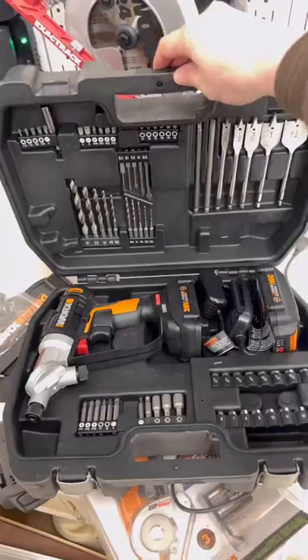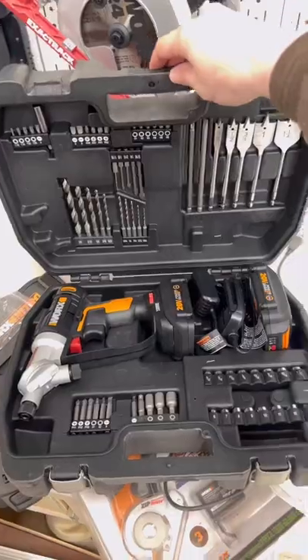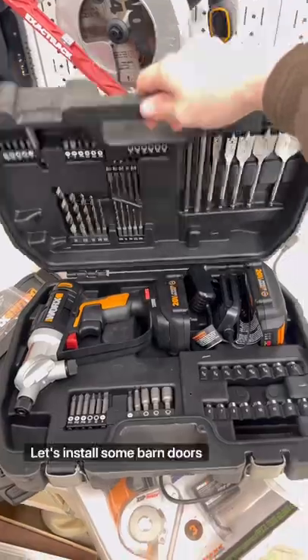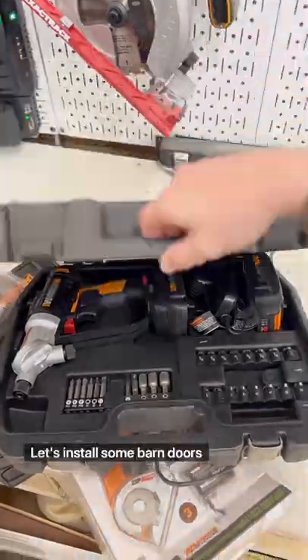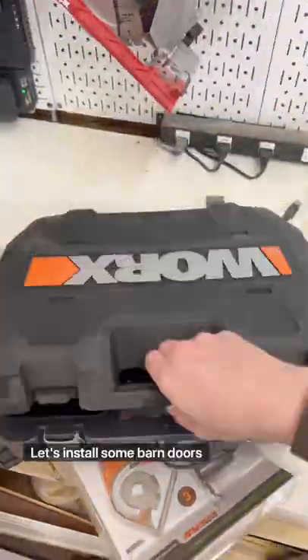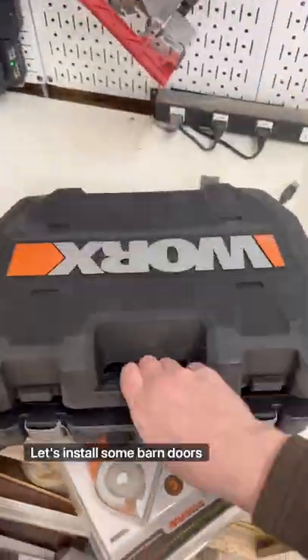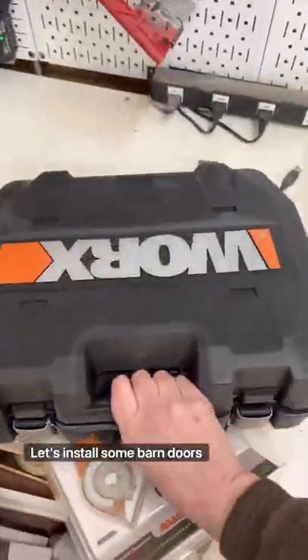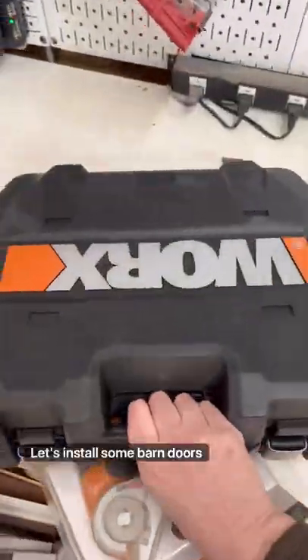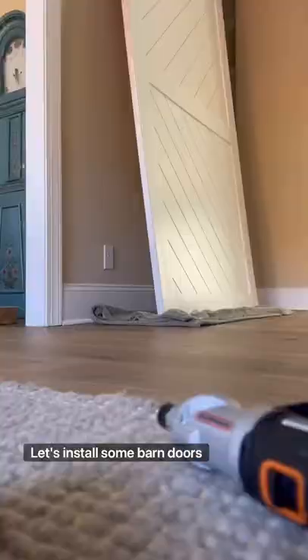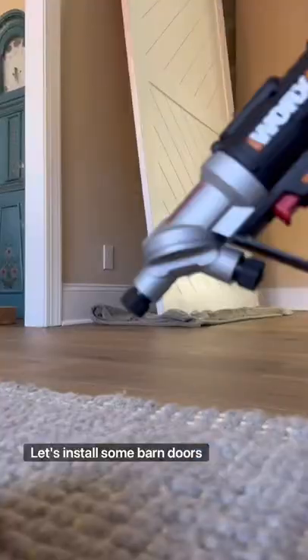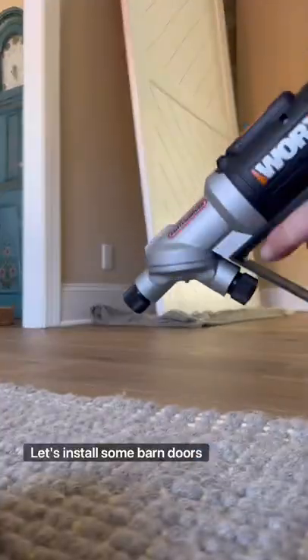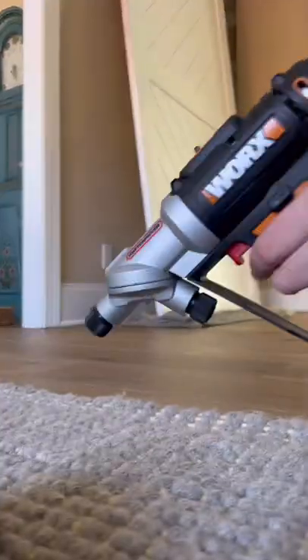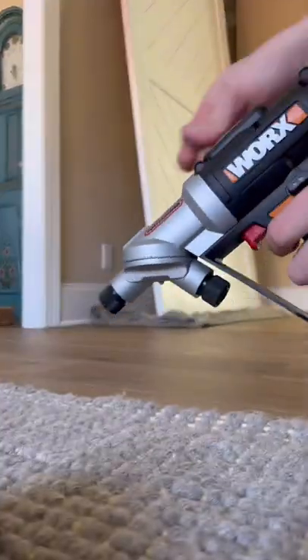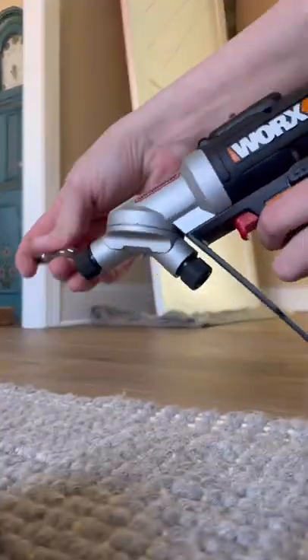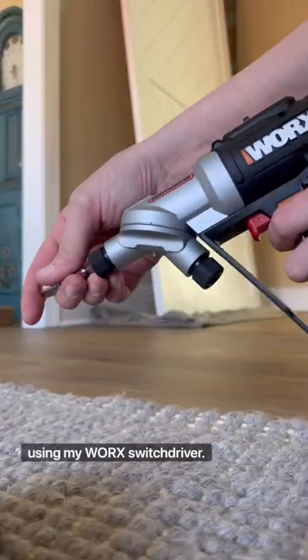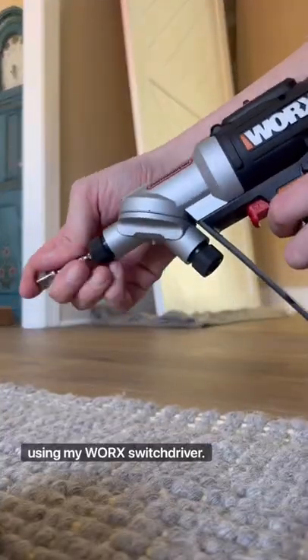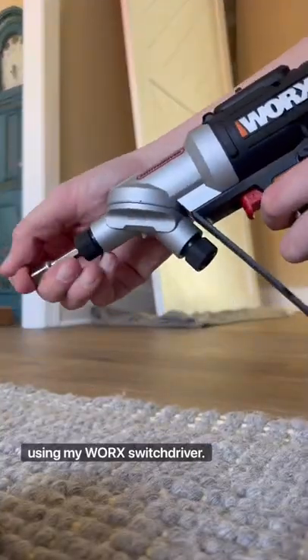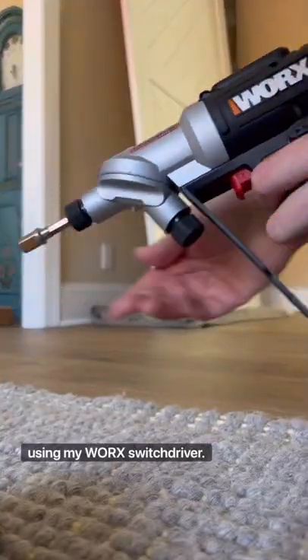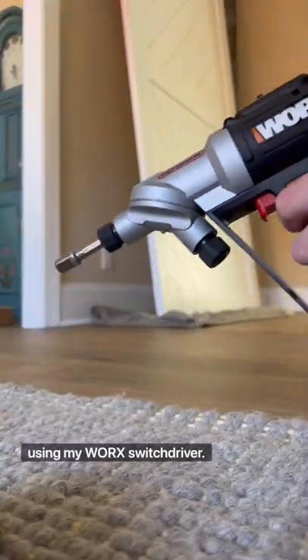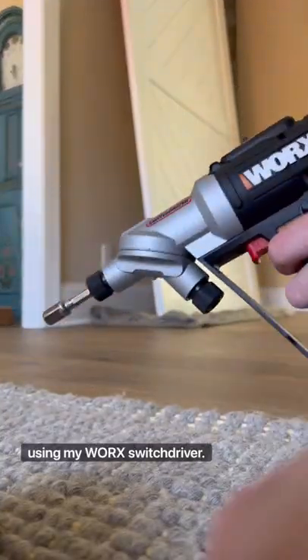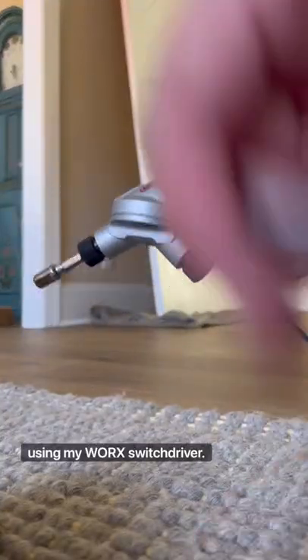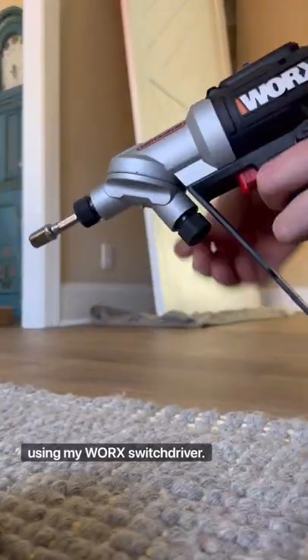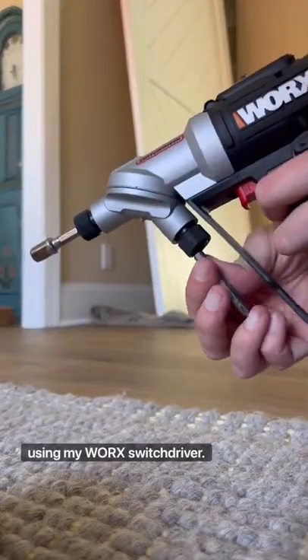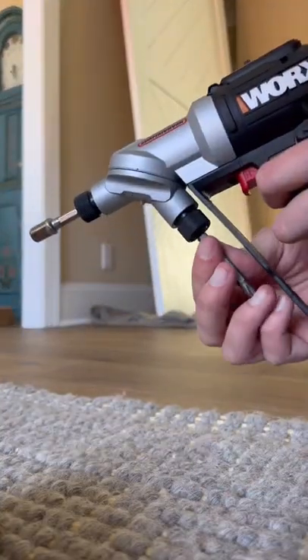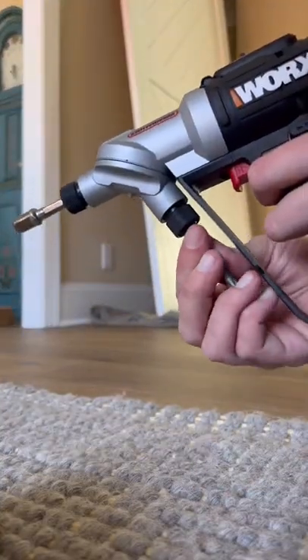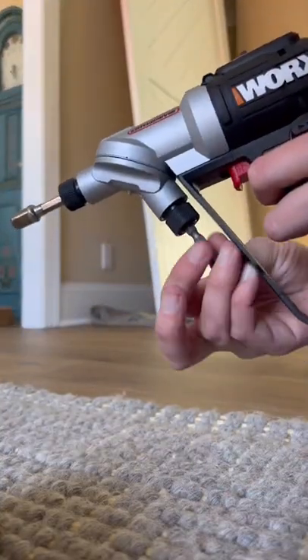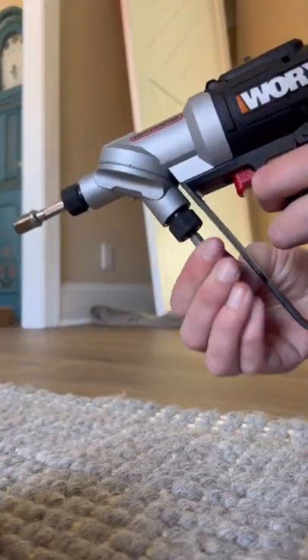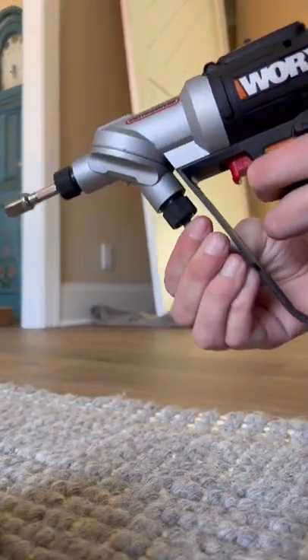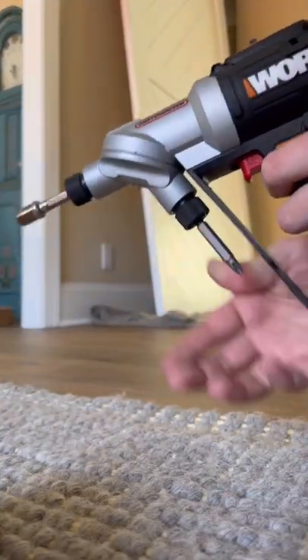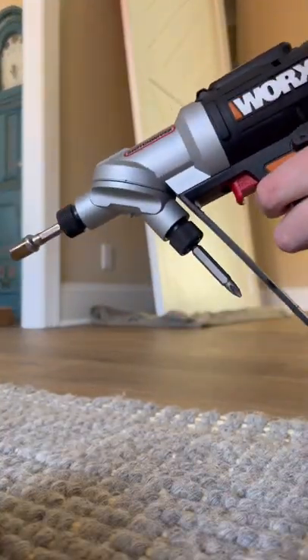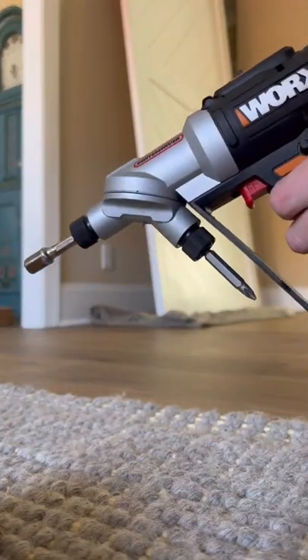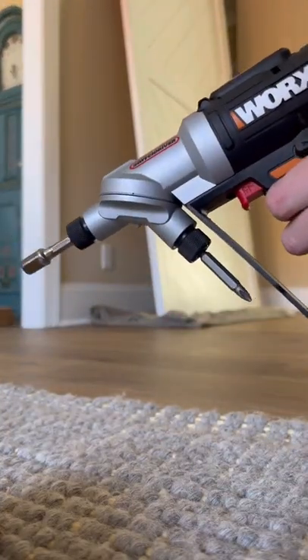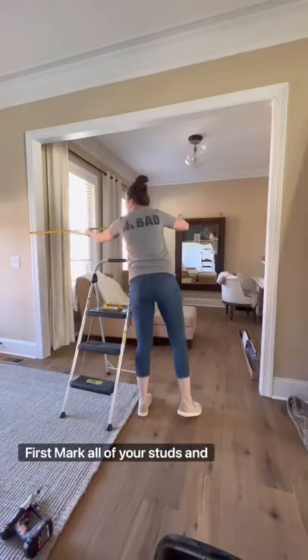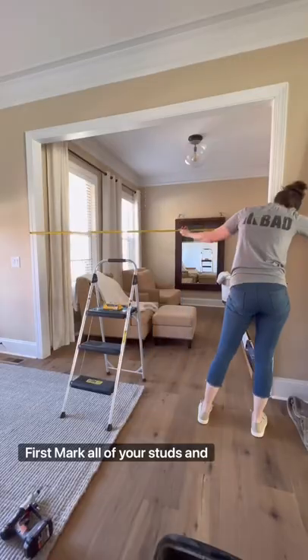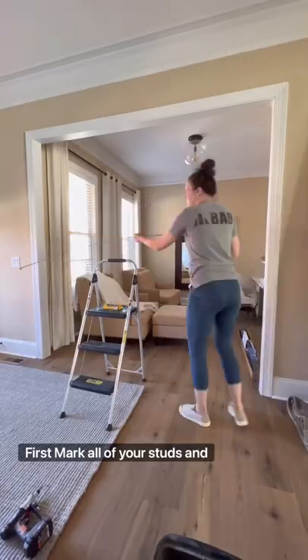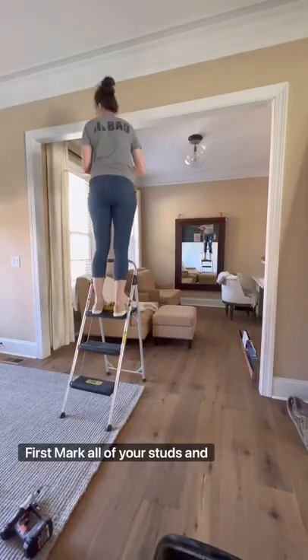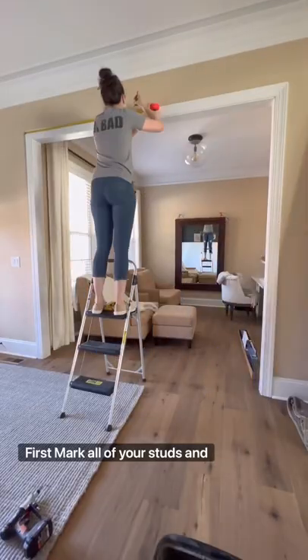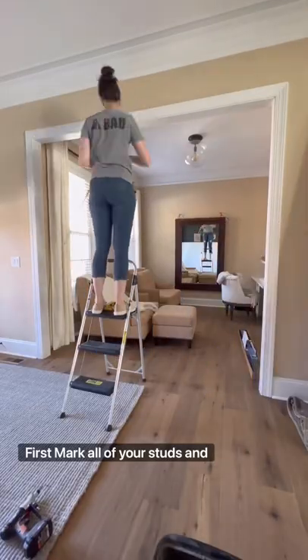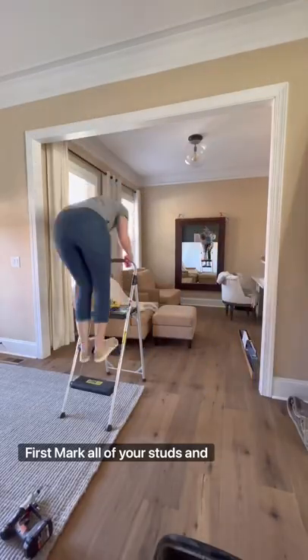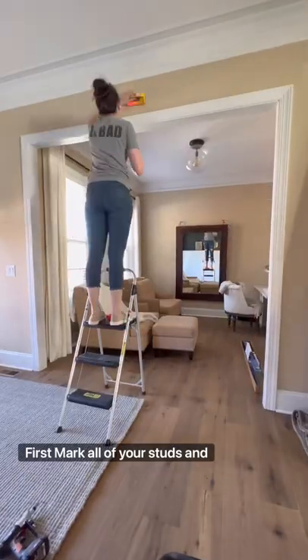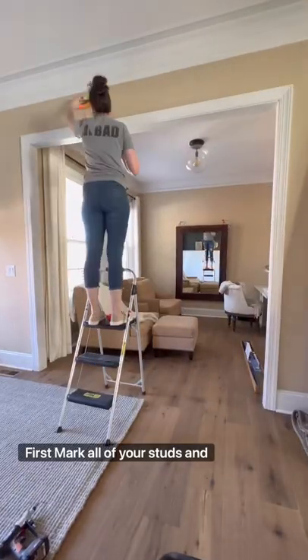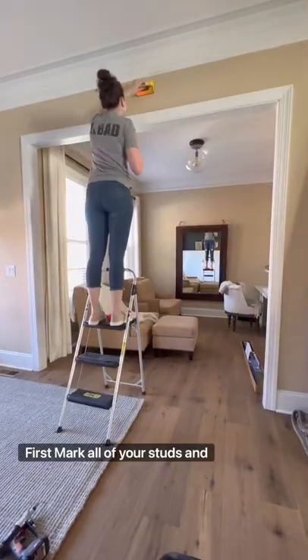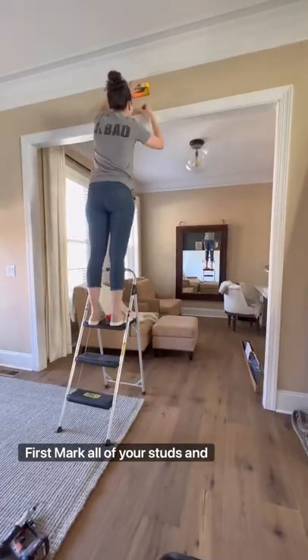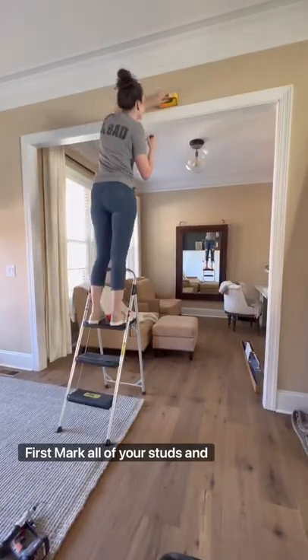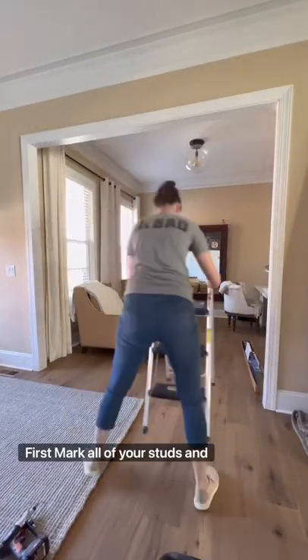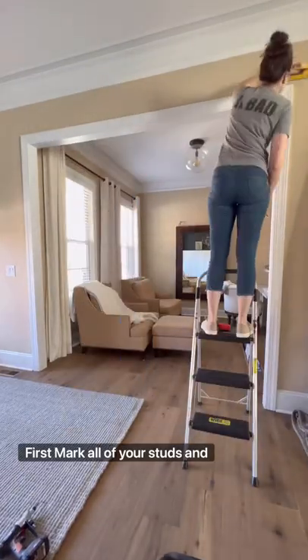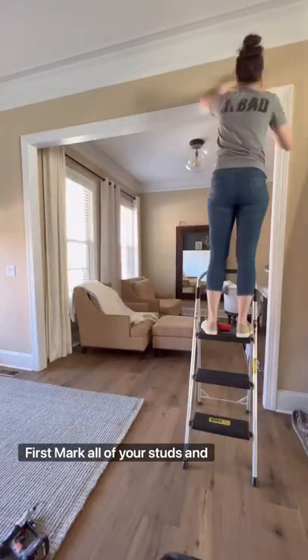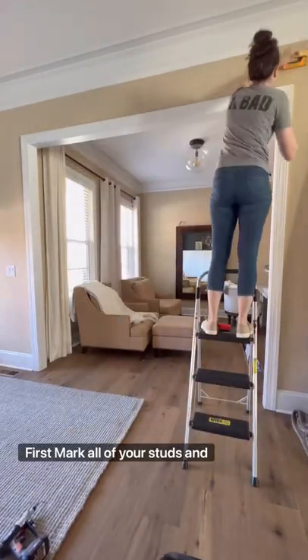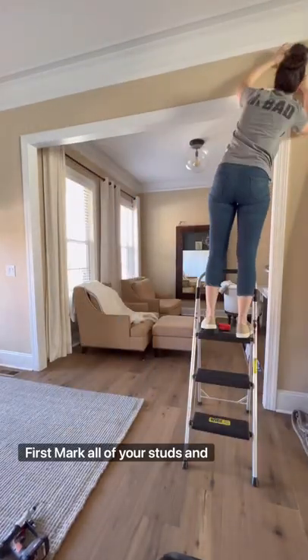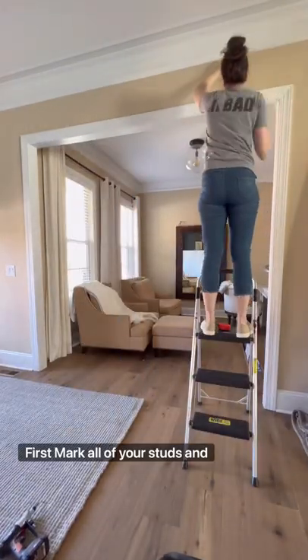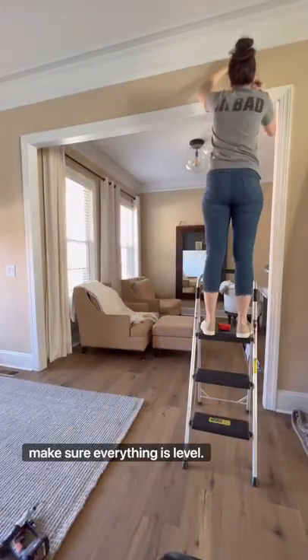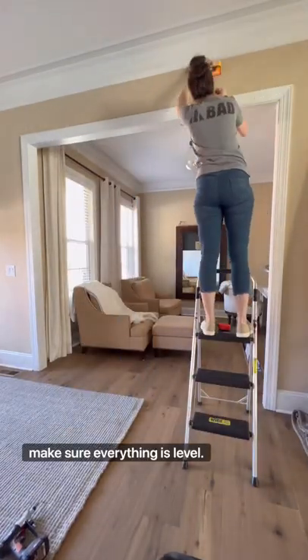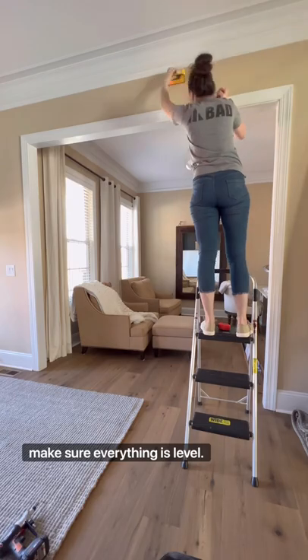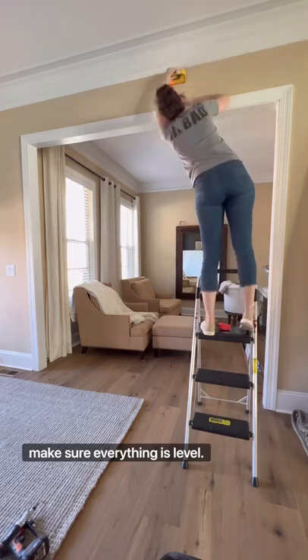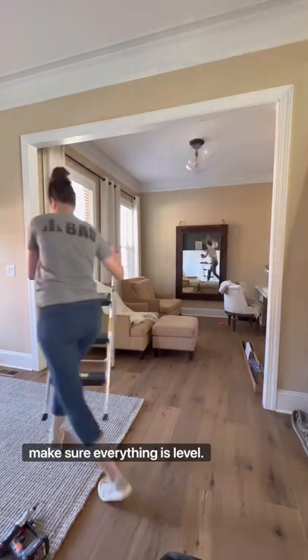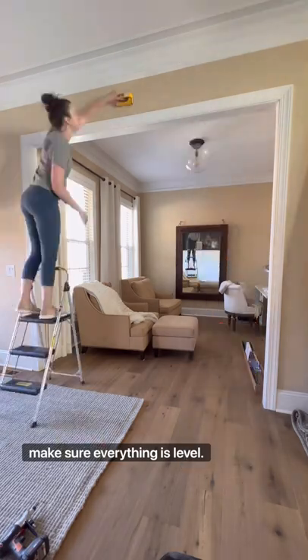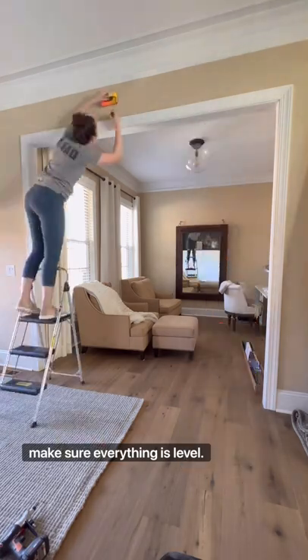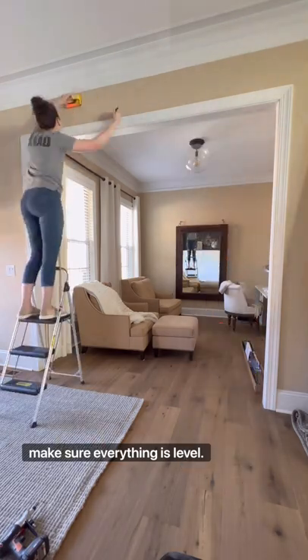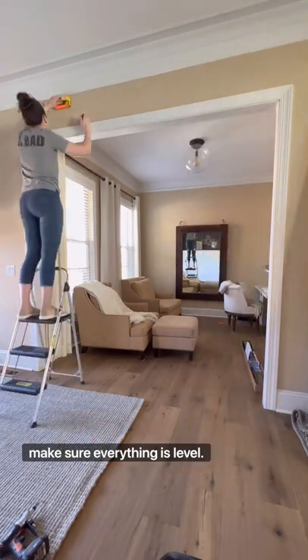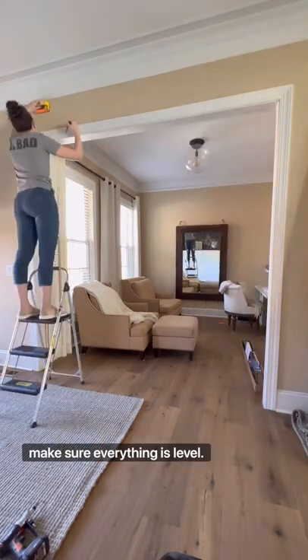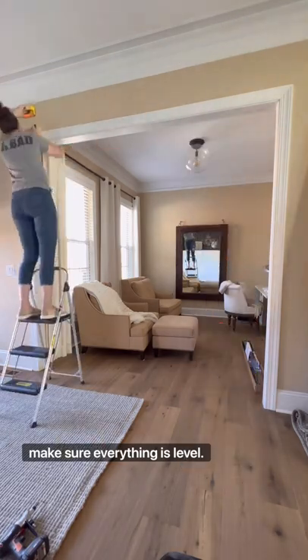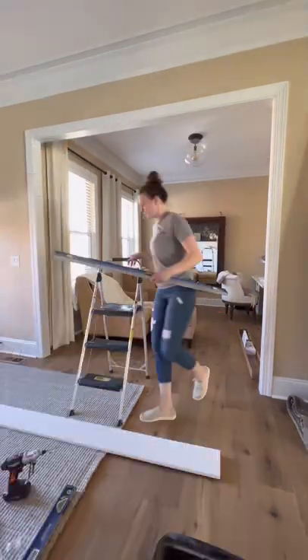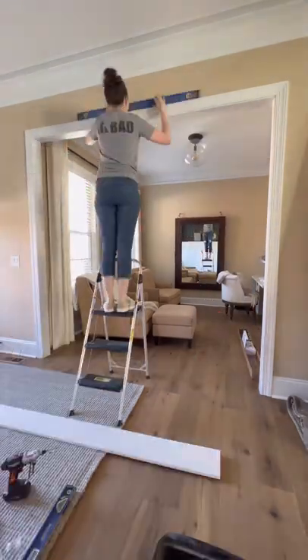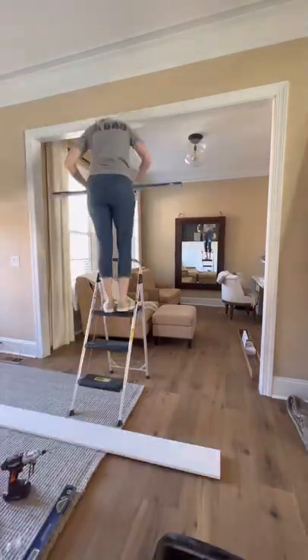Let's install some barn doors using my WORX switch driver. First, mark all of your studs and make sure everything is level.